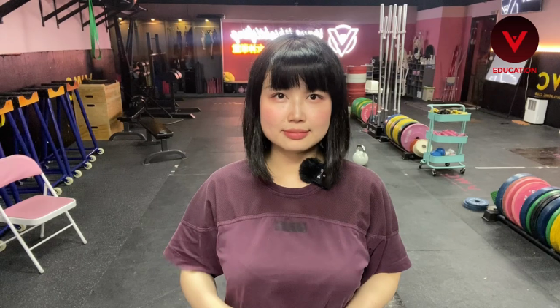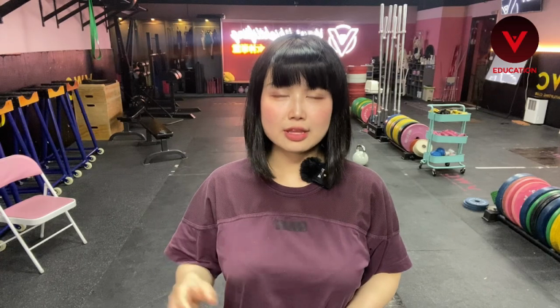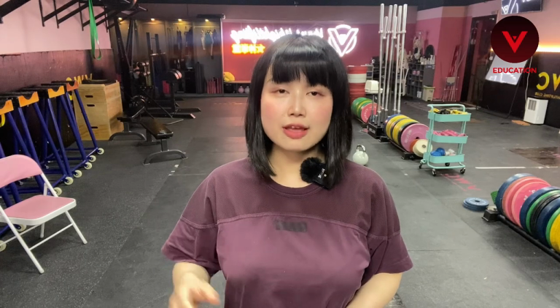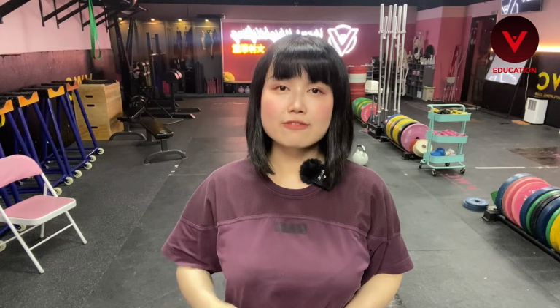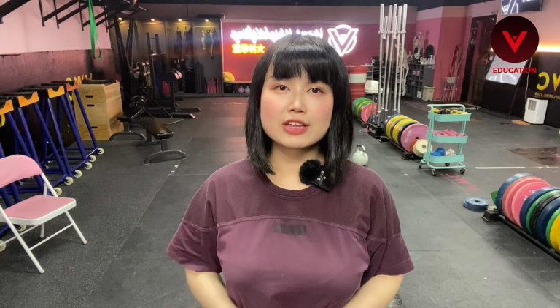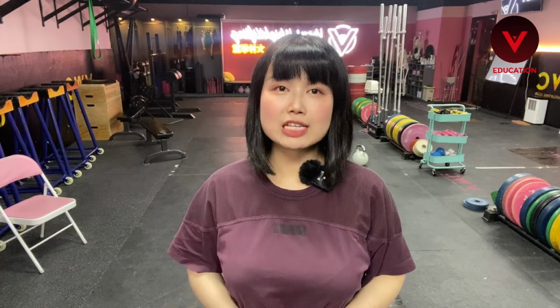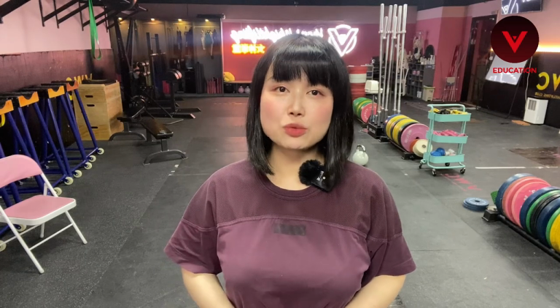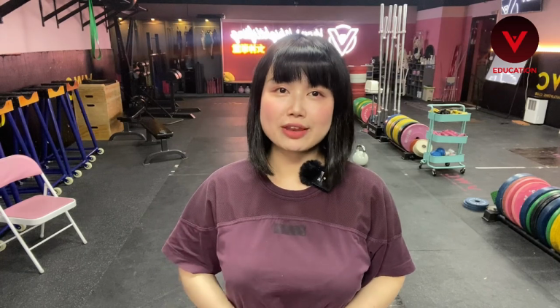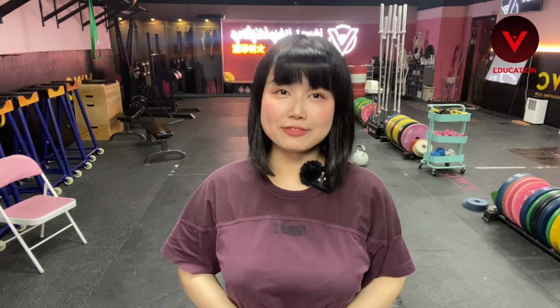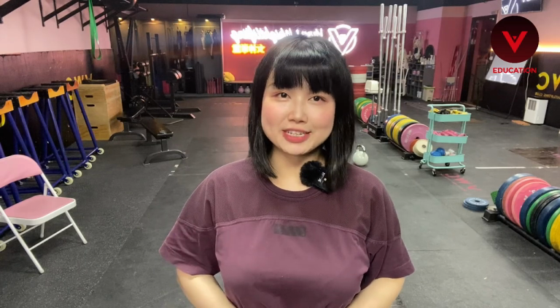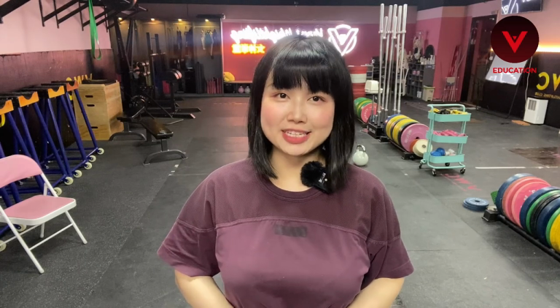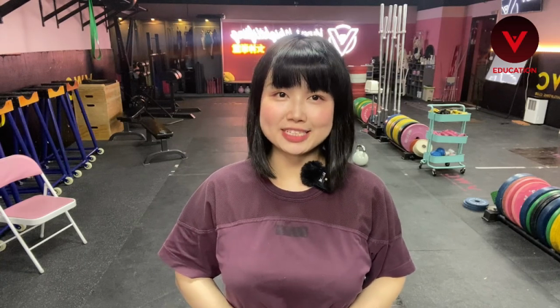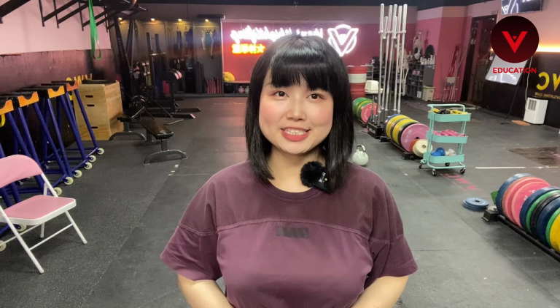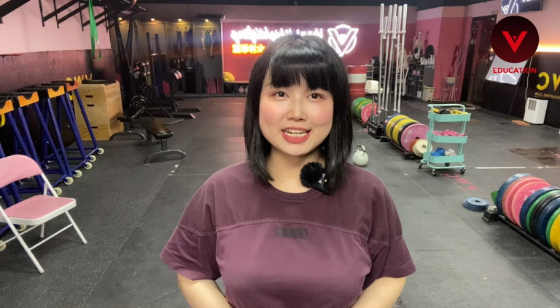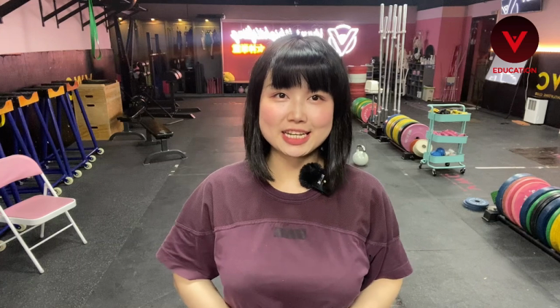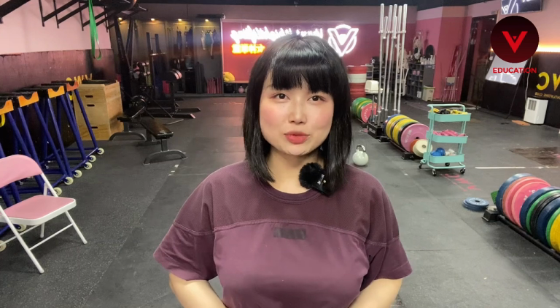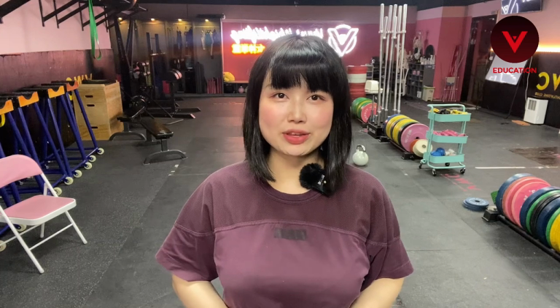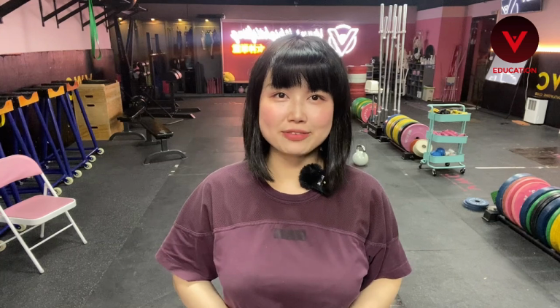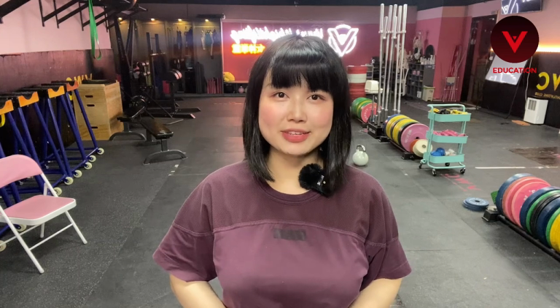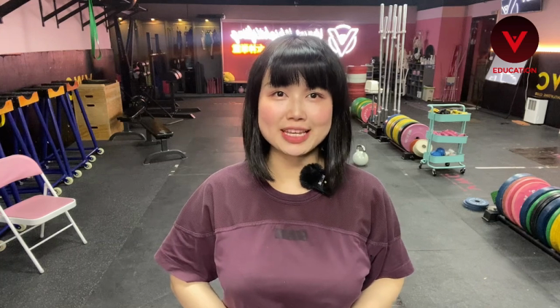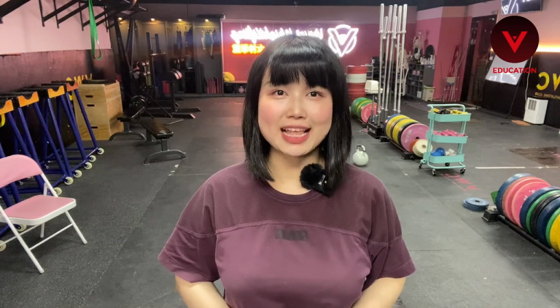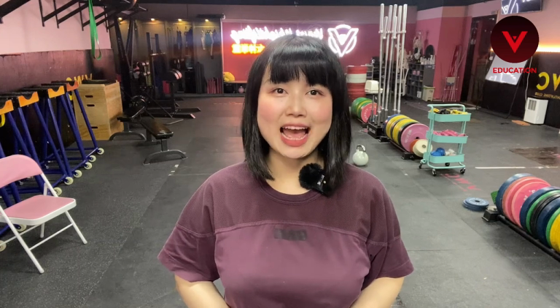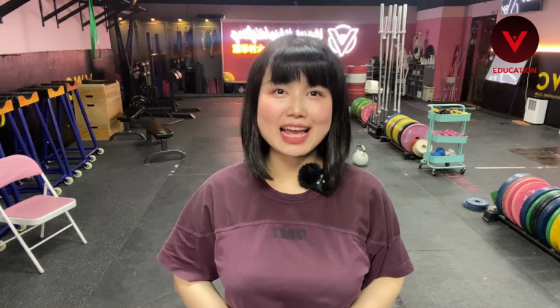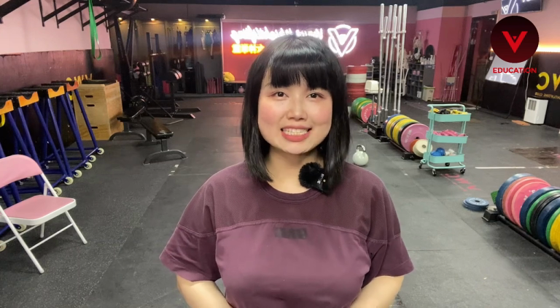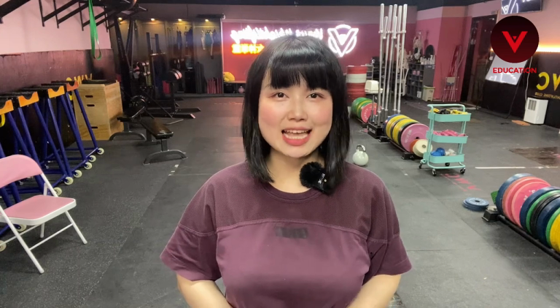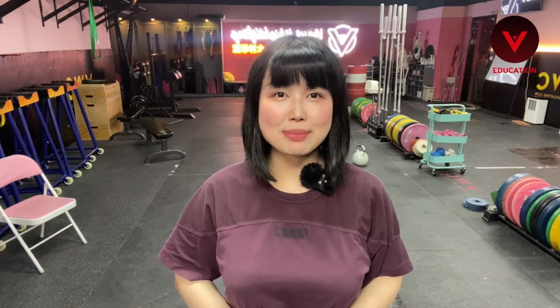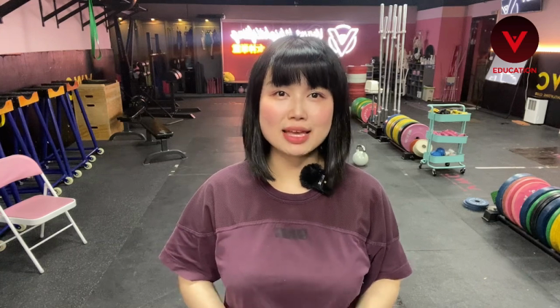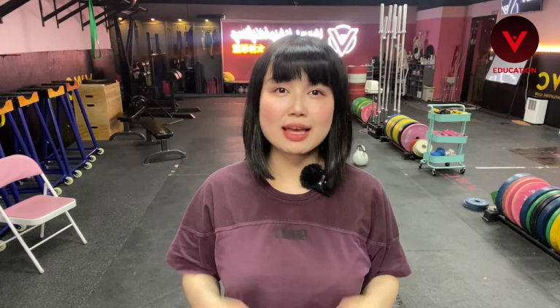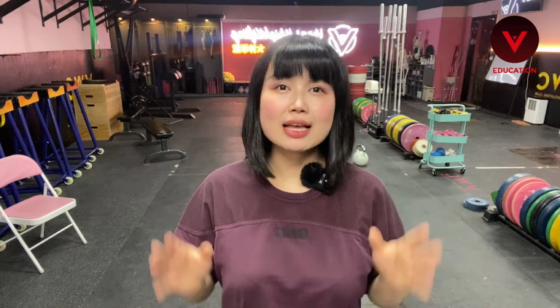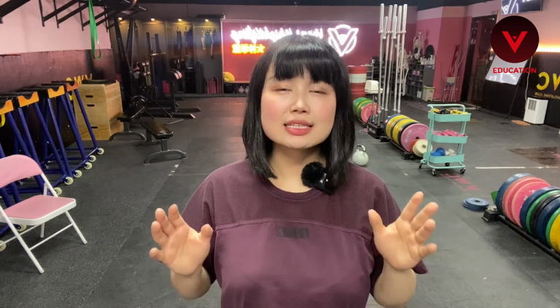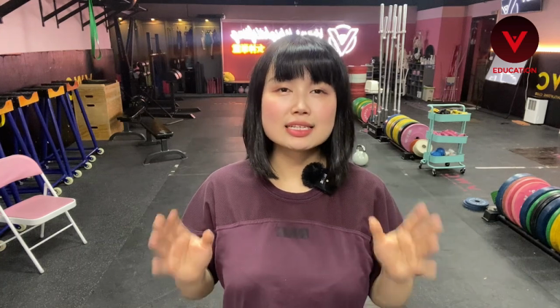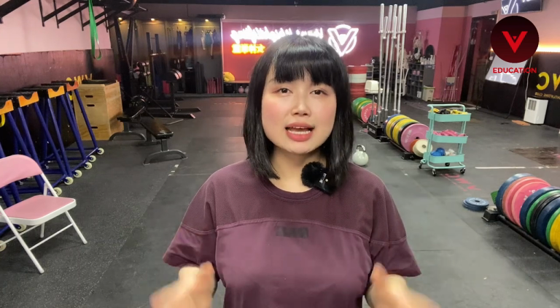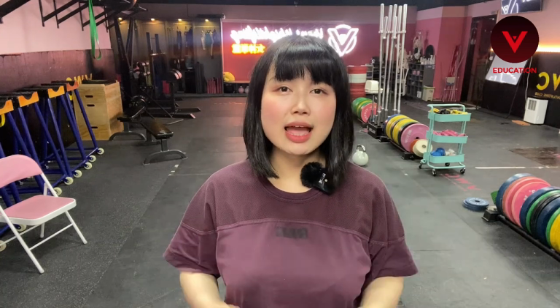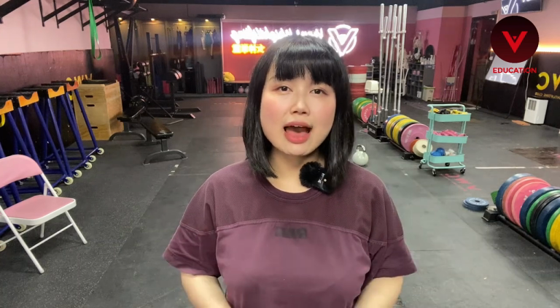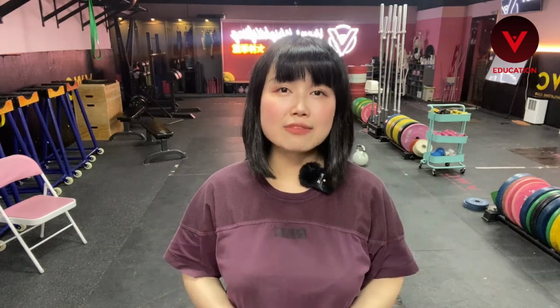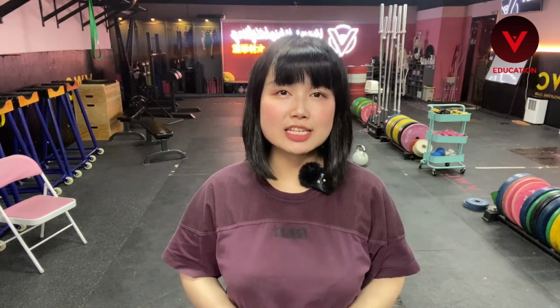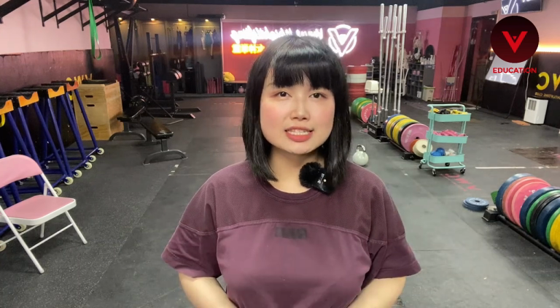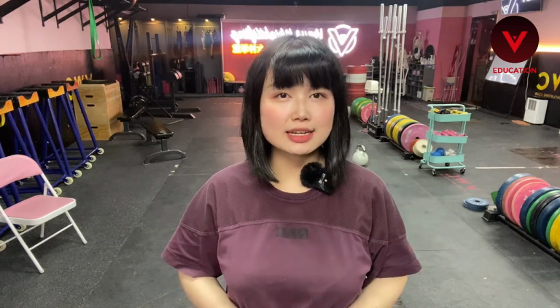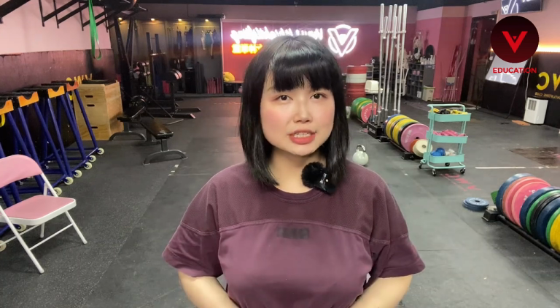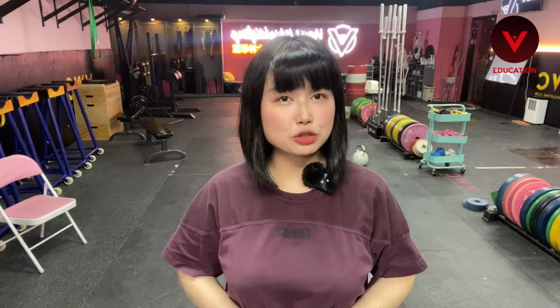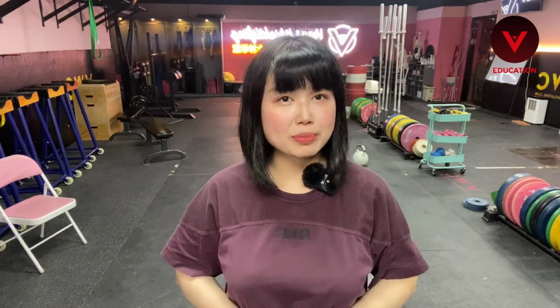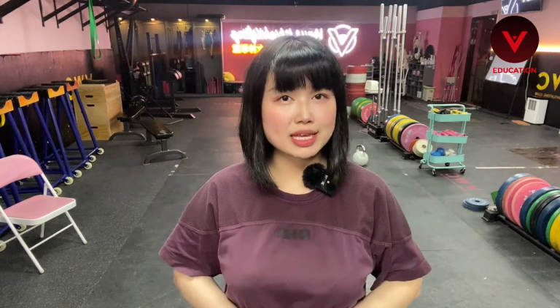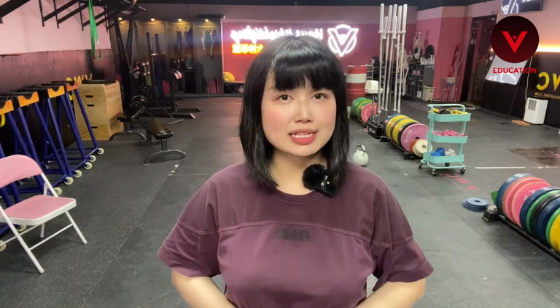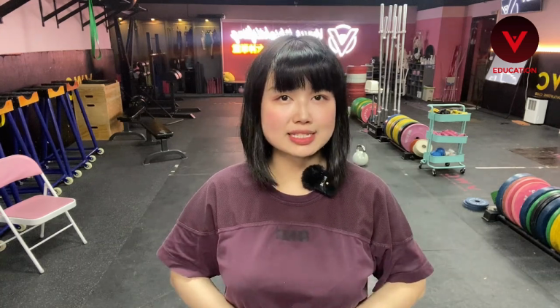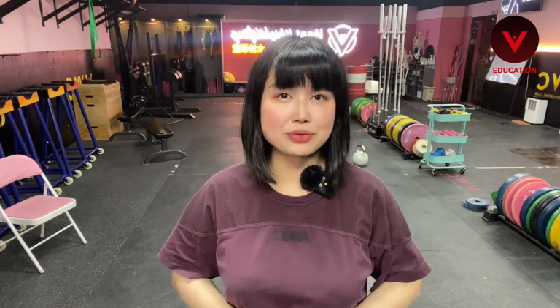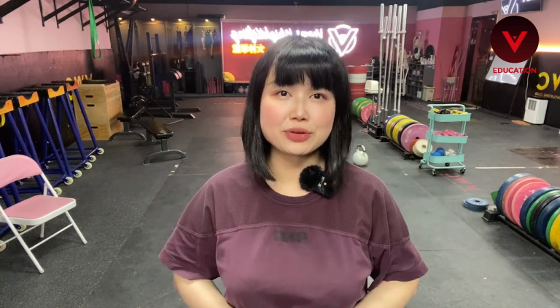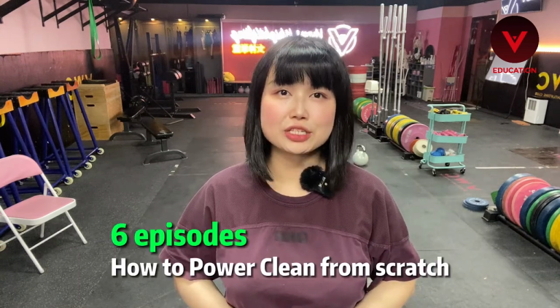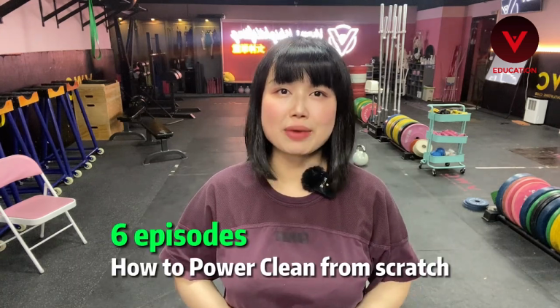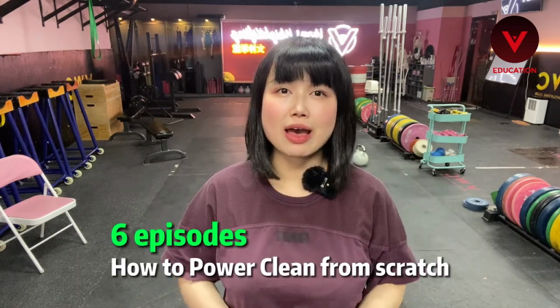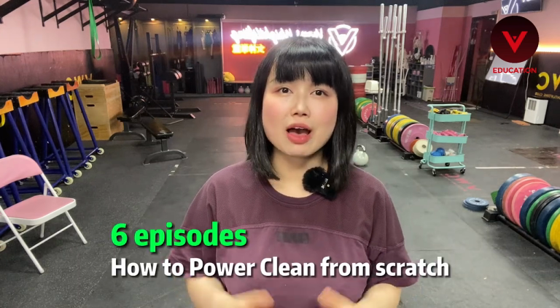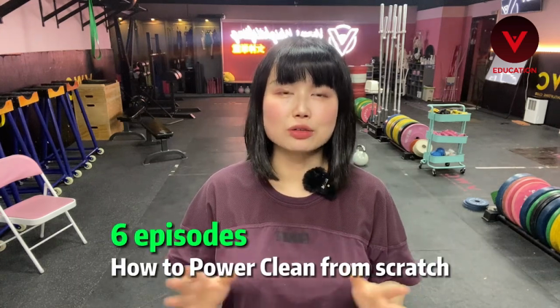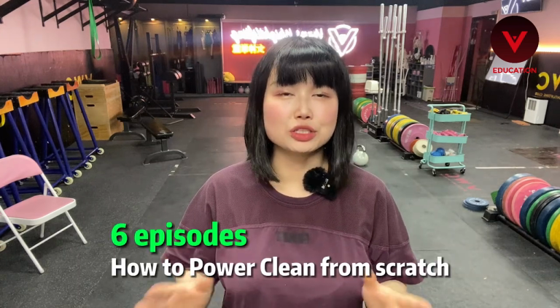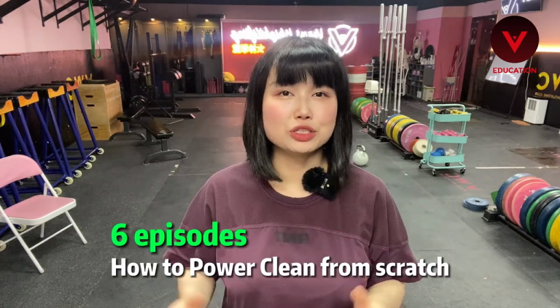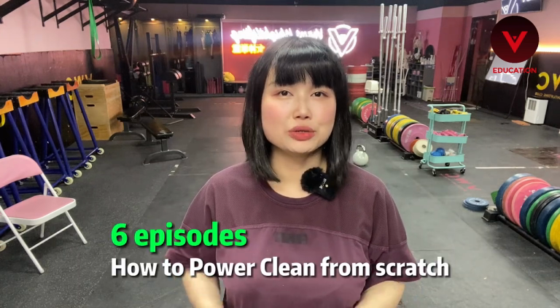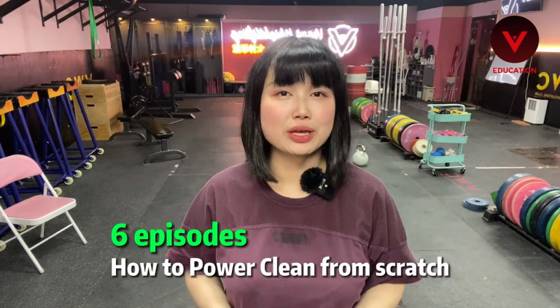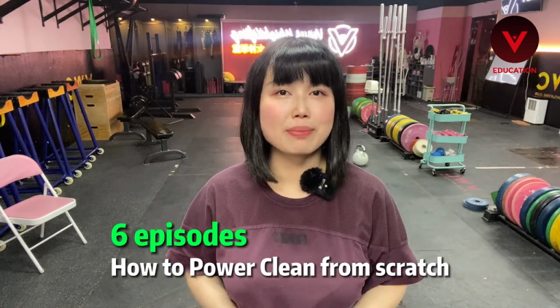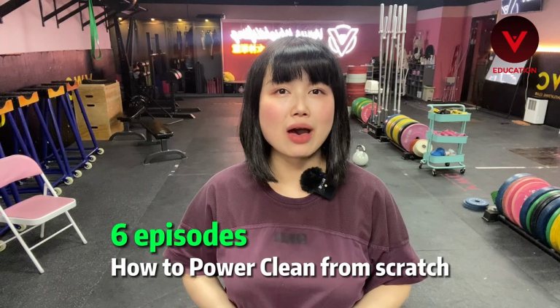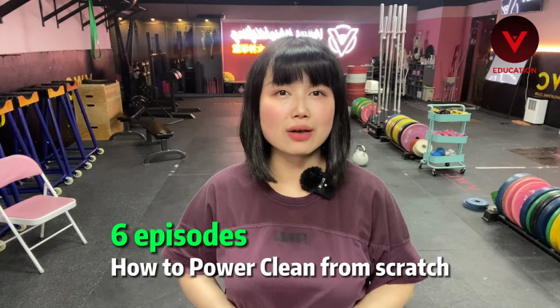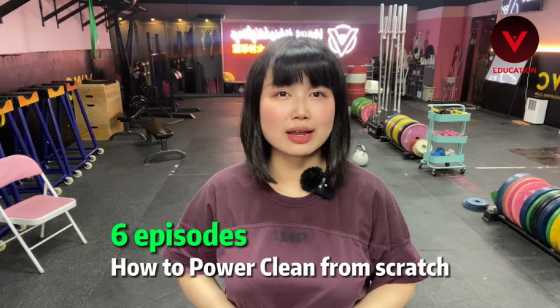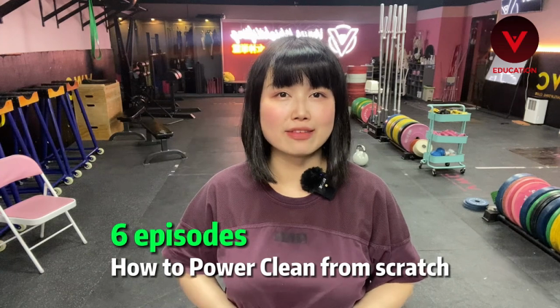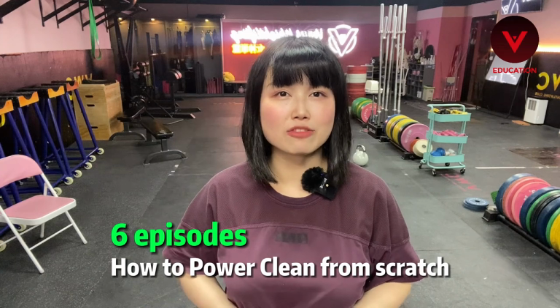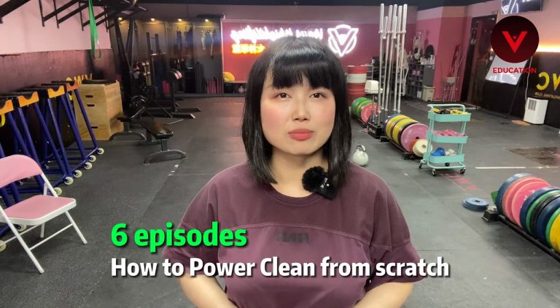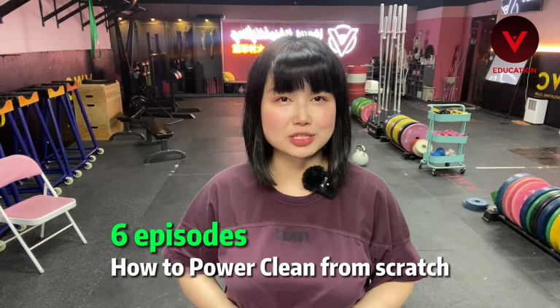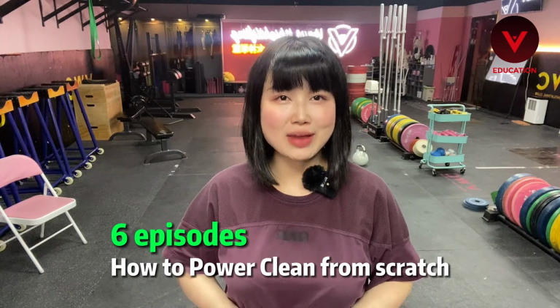Venus Weight Lifting, Chinese Weight Lifting. Hi, it's Gabby. Today I've decided to make a series about how to do a power clean from scratch.